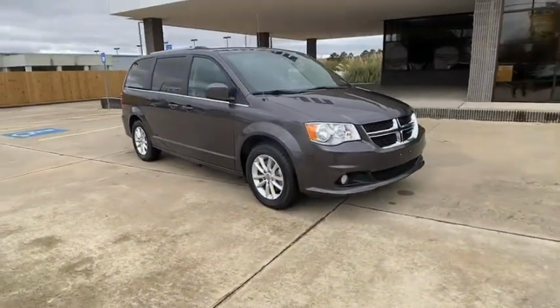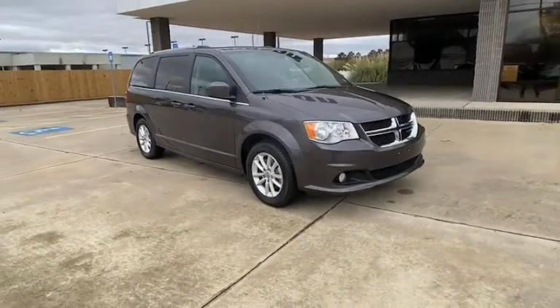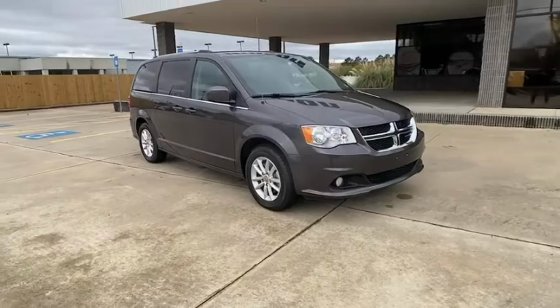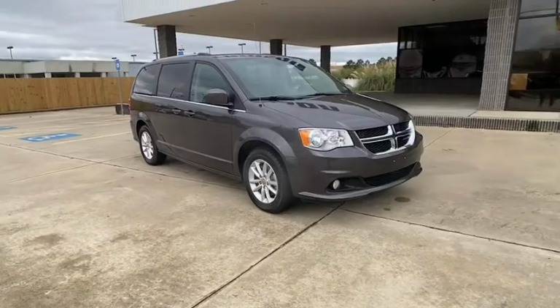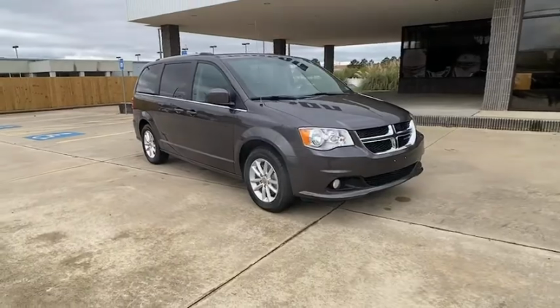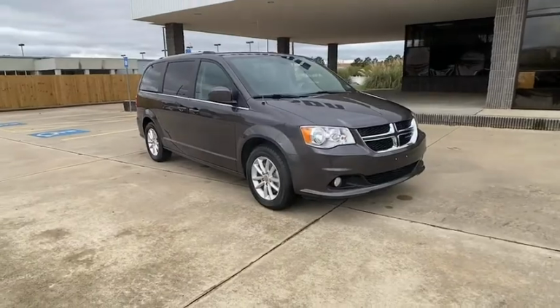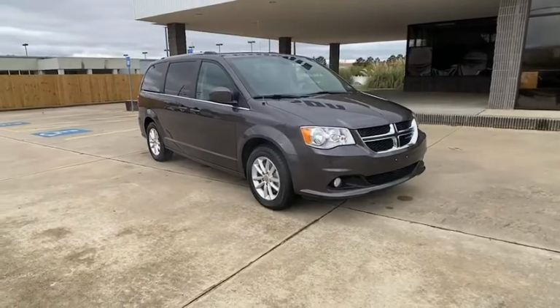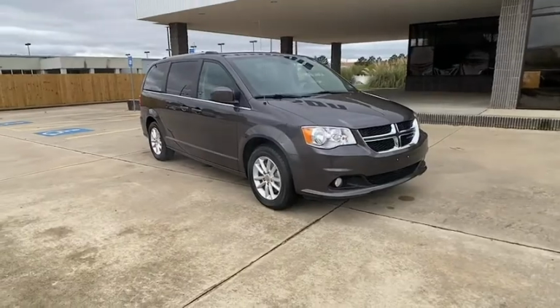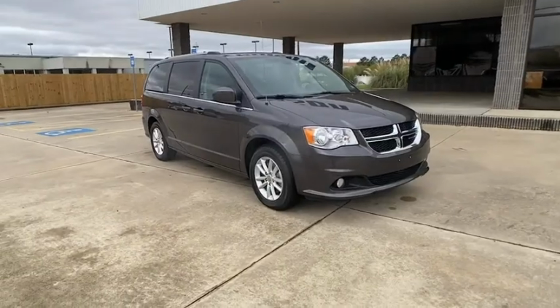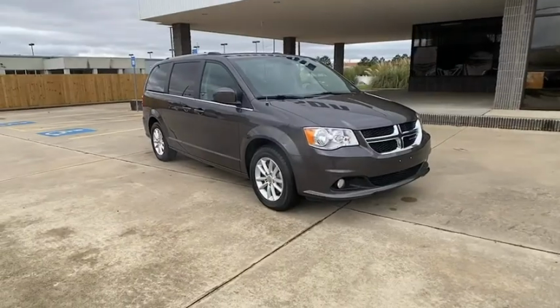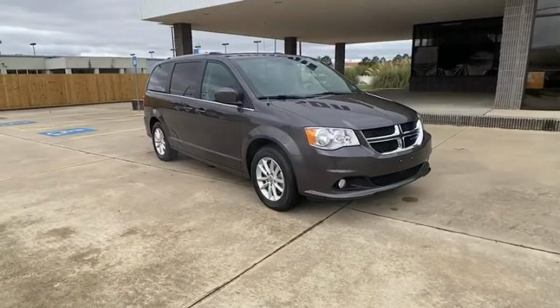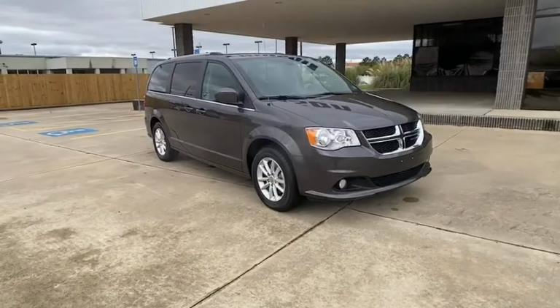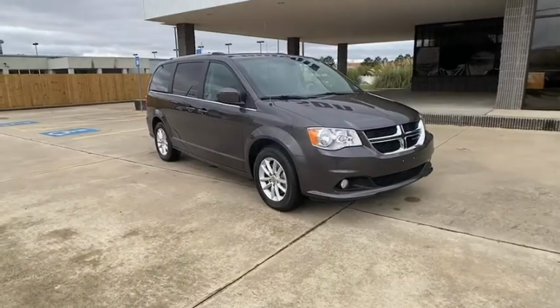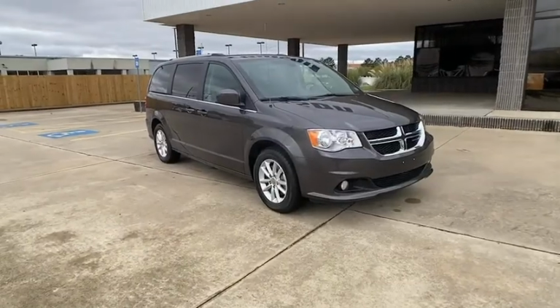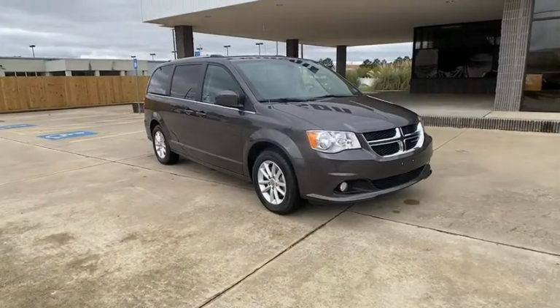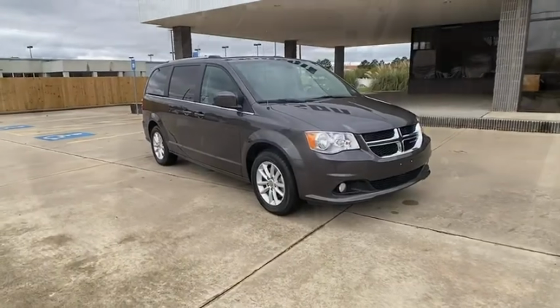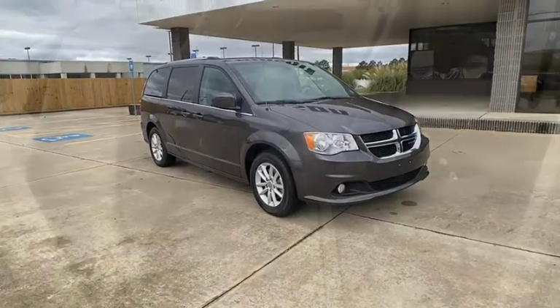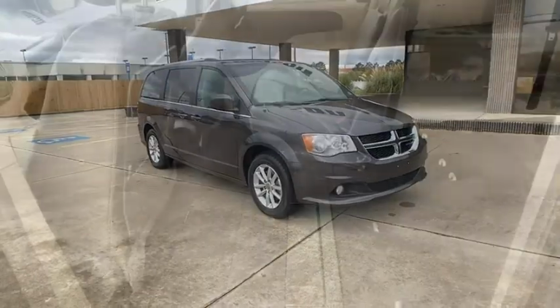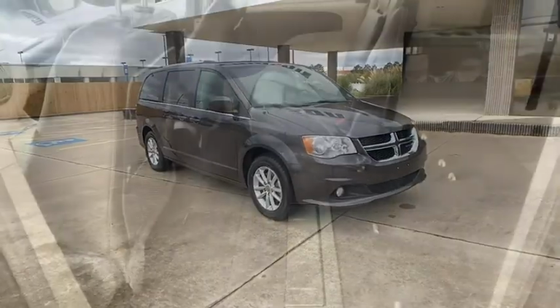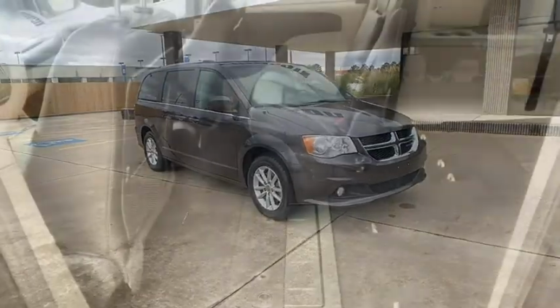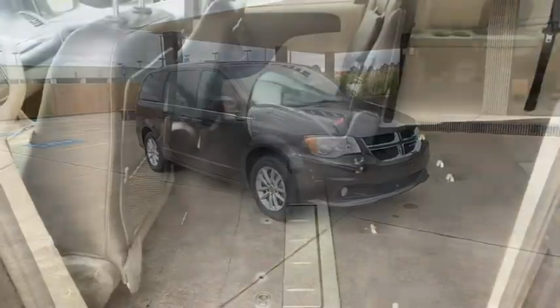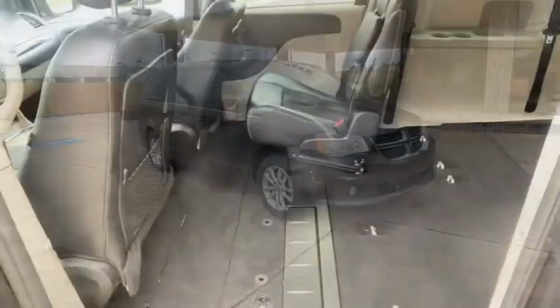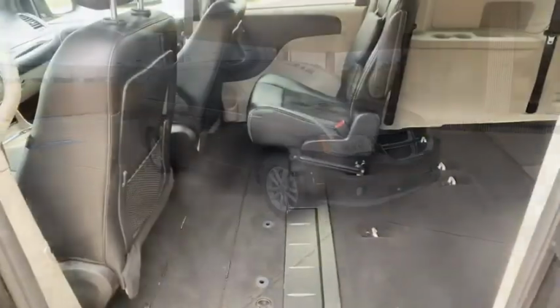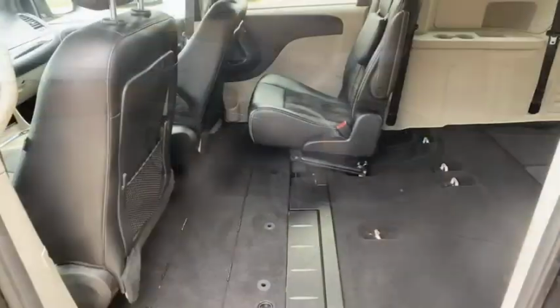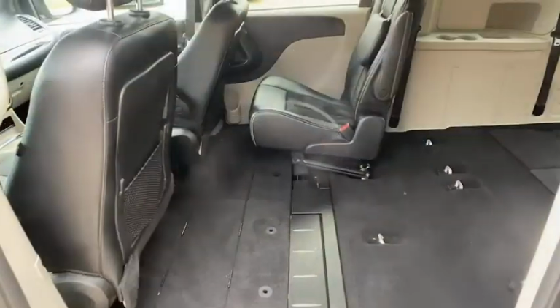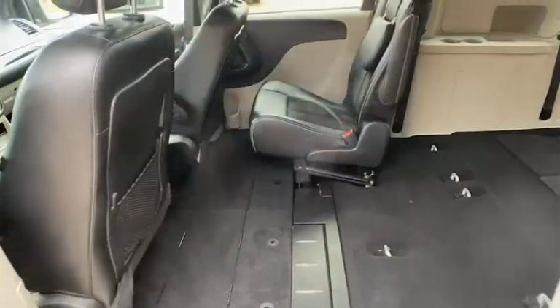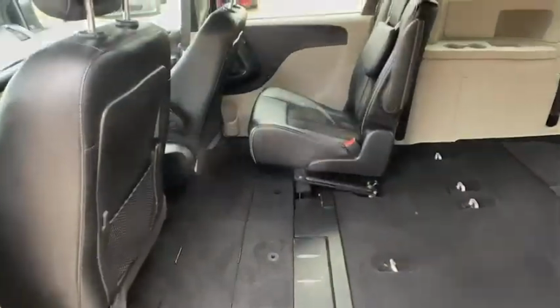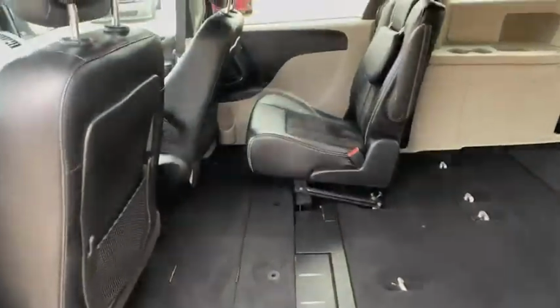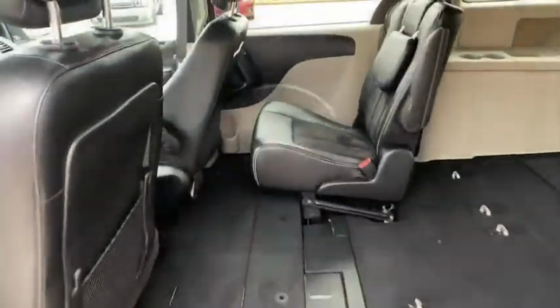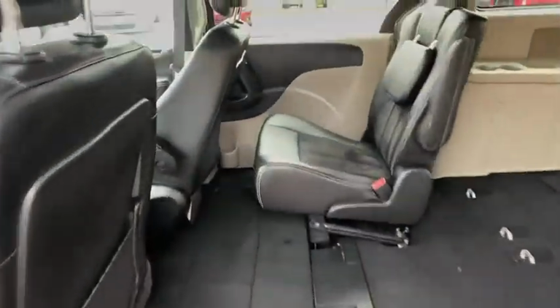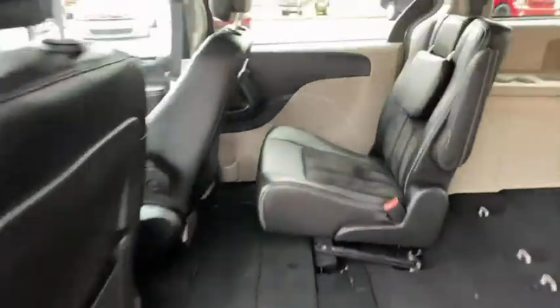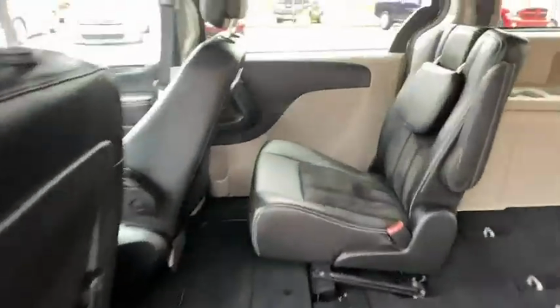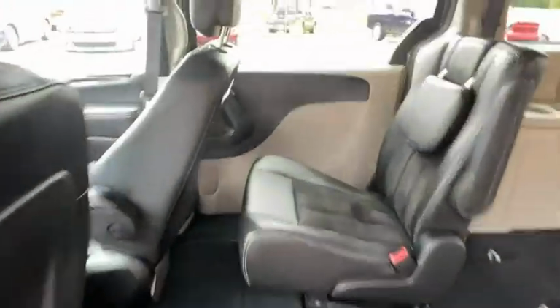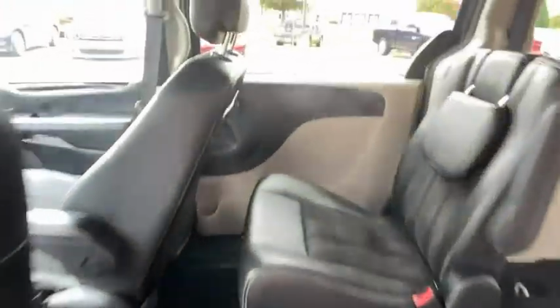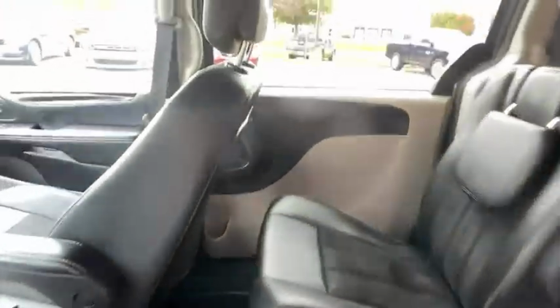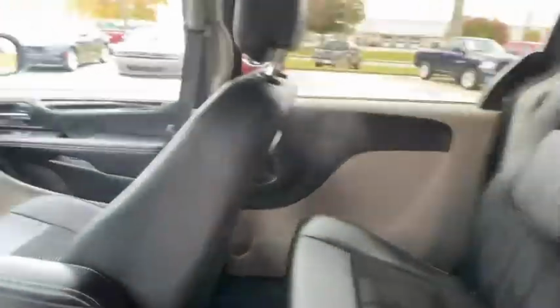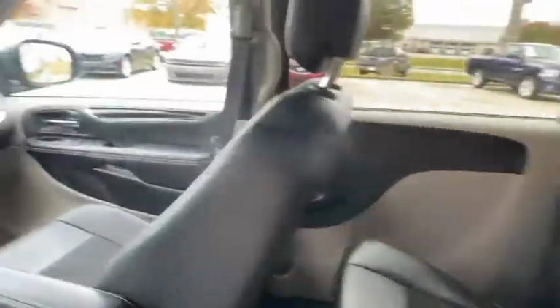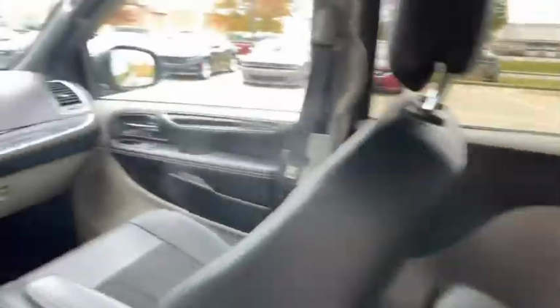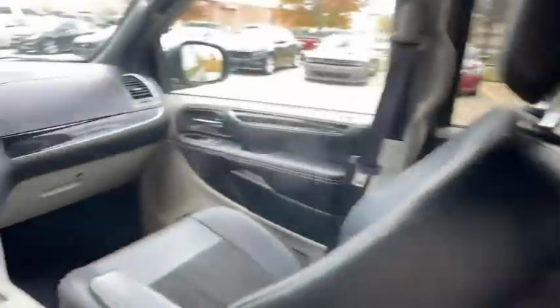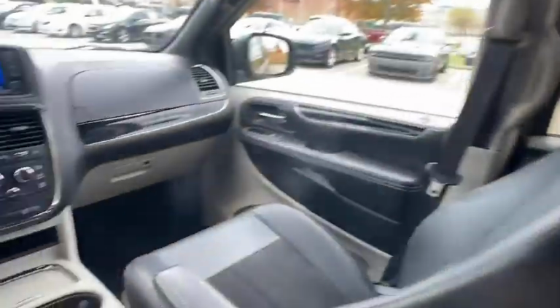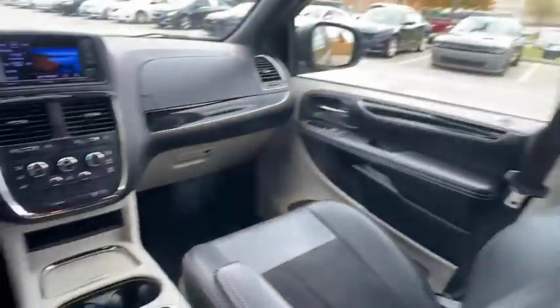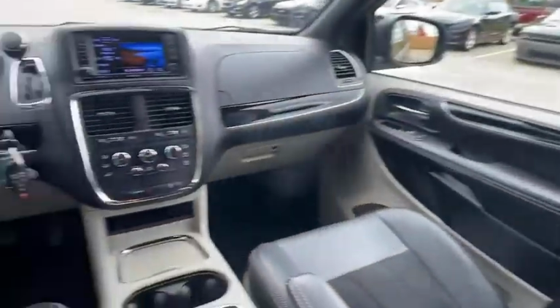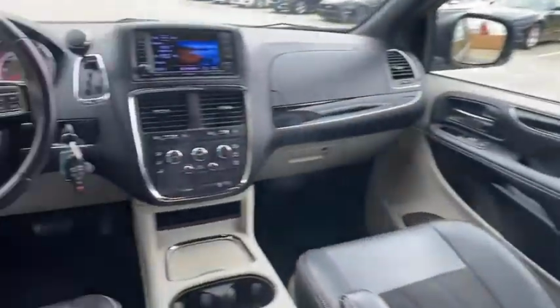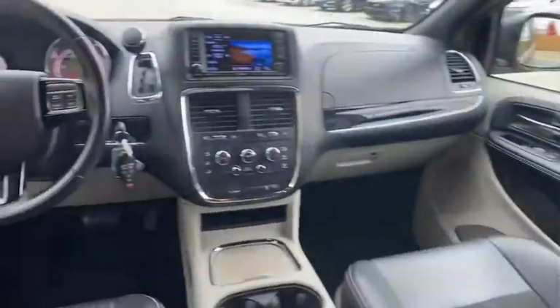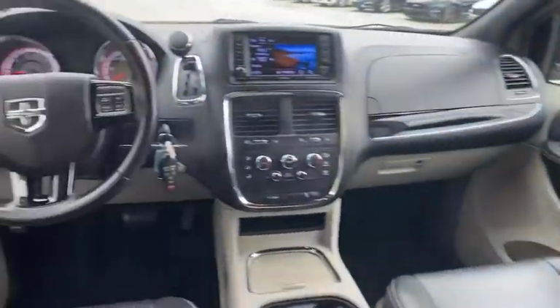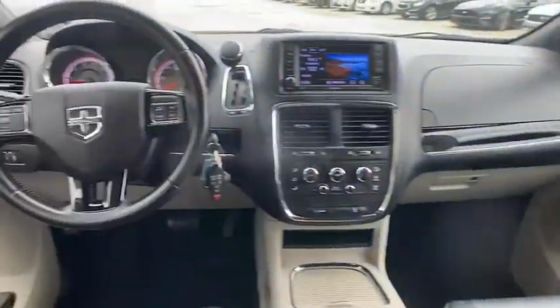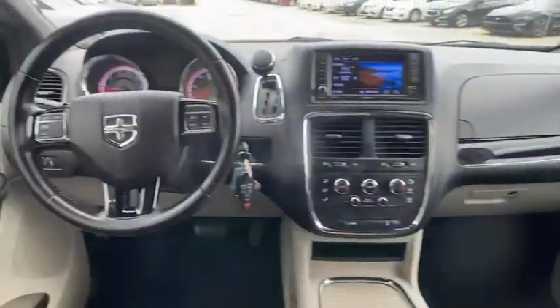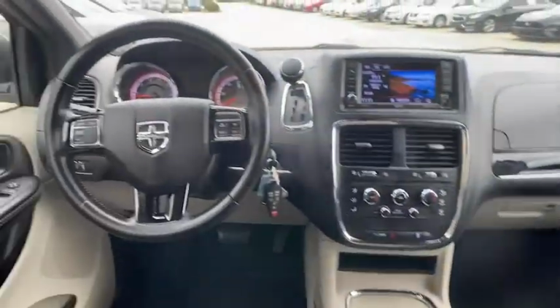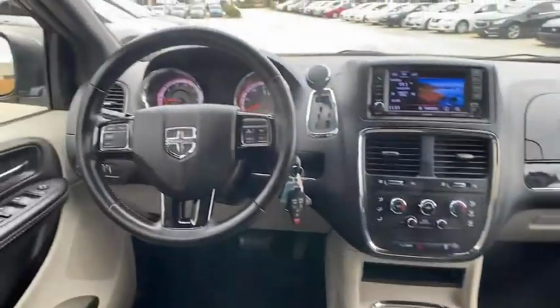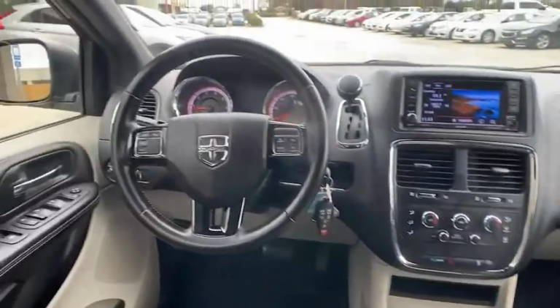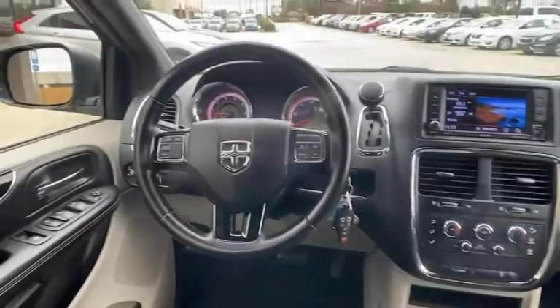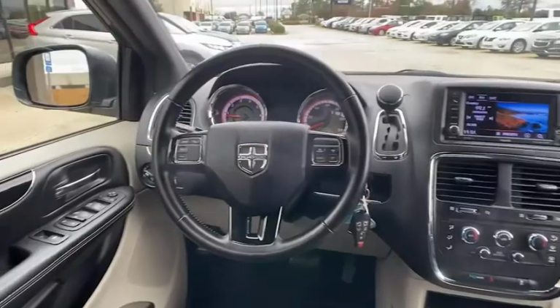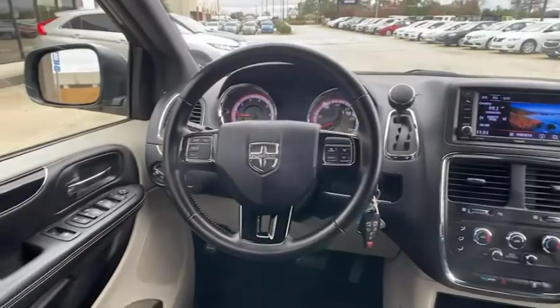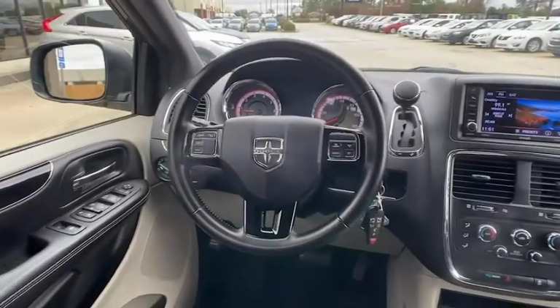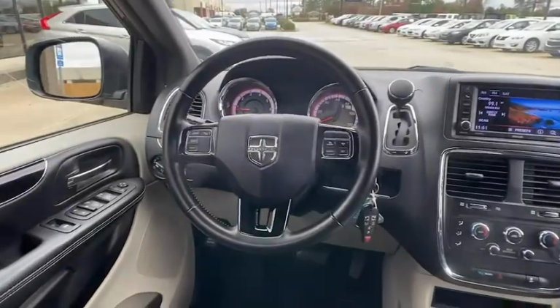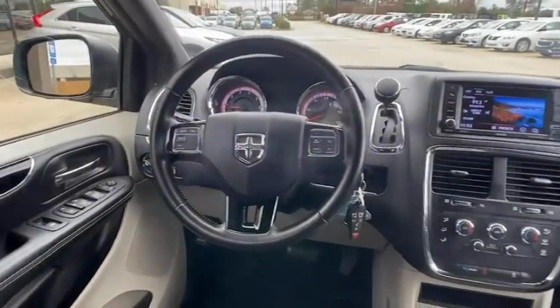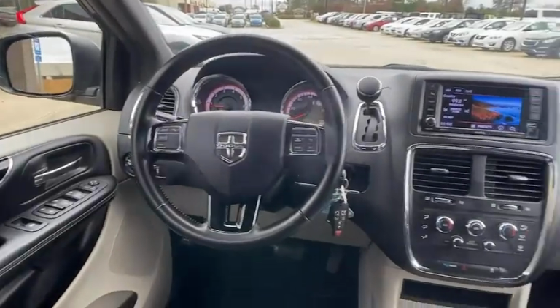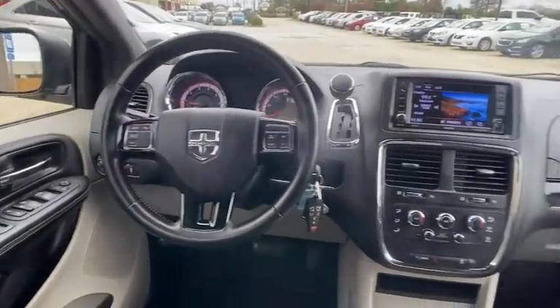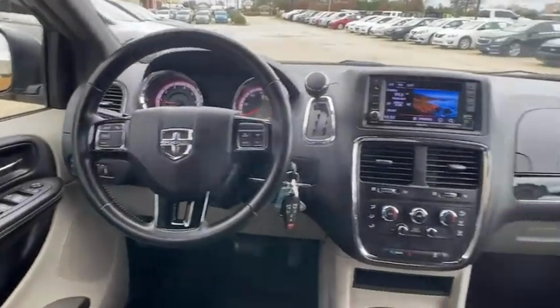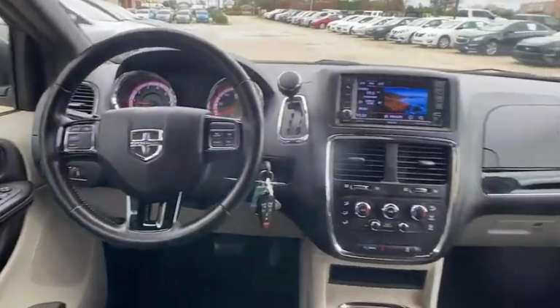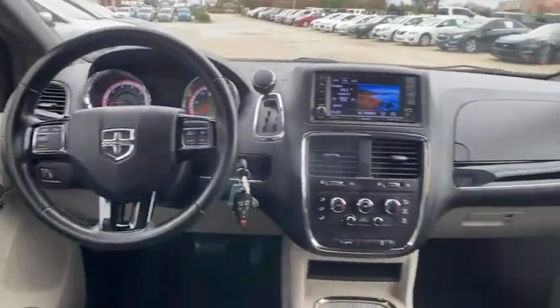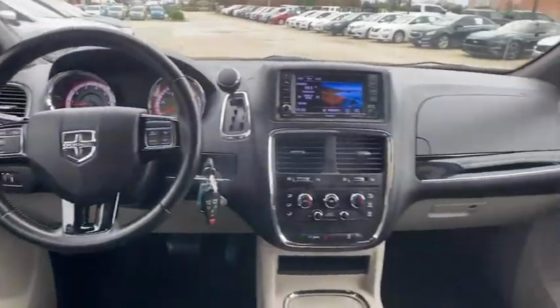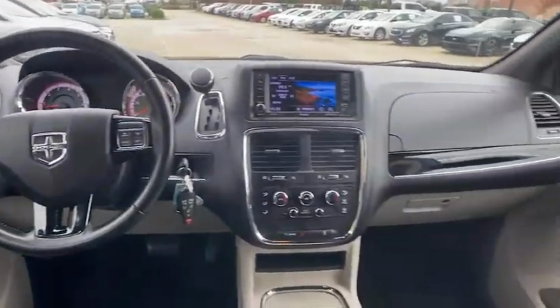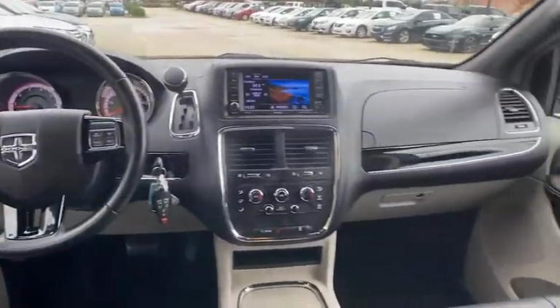This vehicle has less than 45,000 miles. Here are some of this vehicle's great options: traction control,